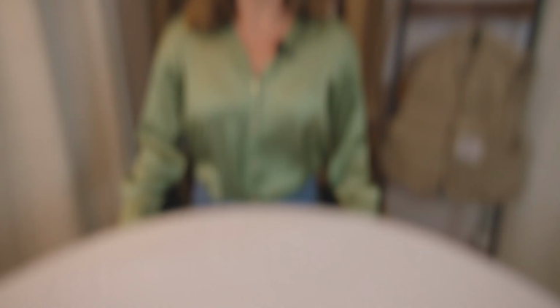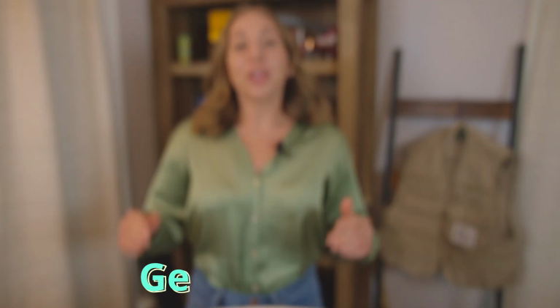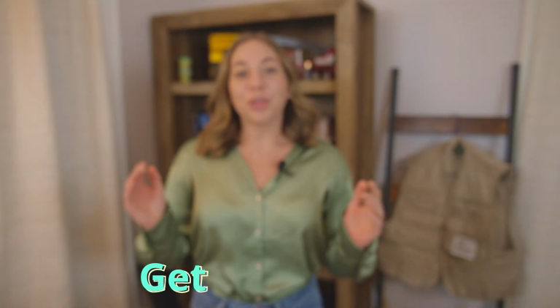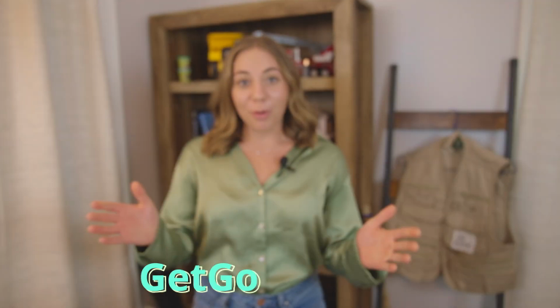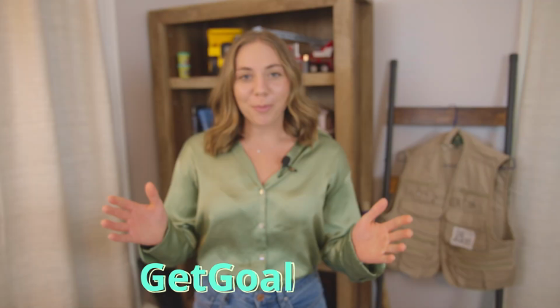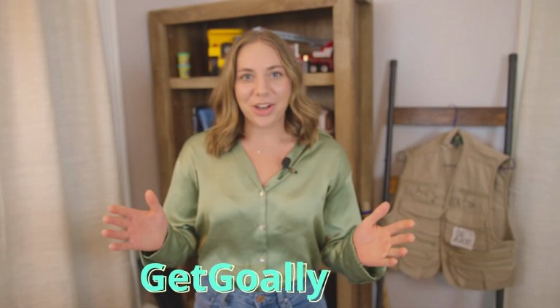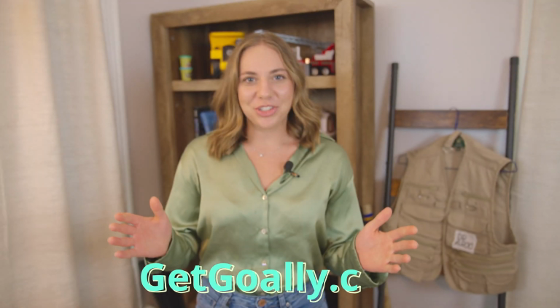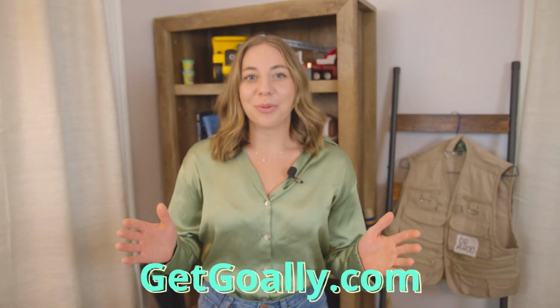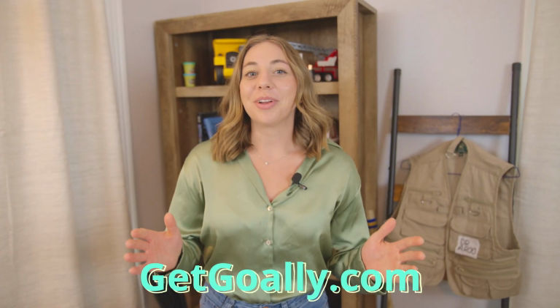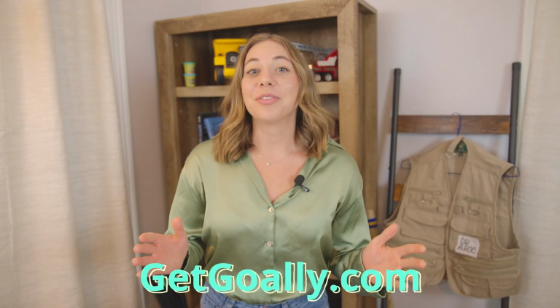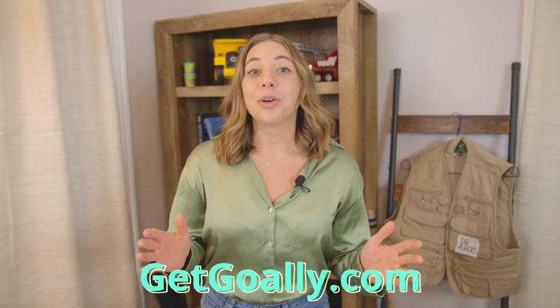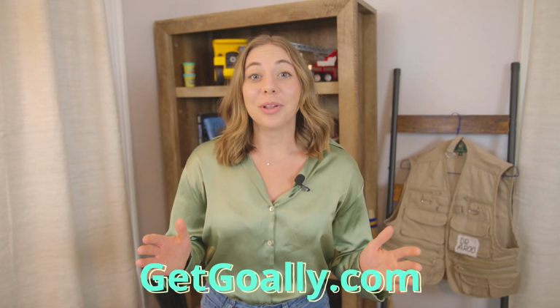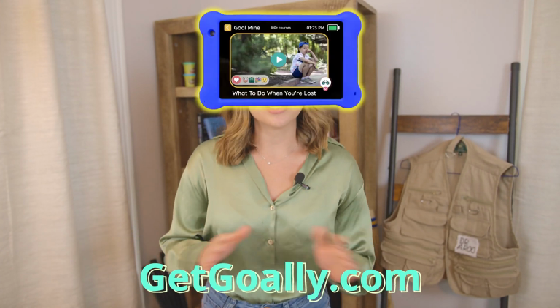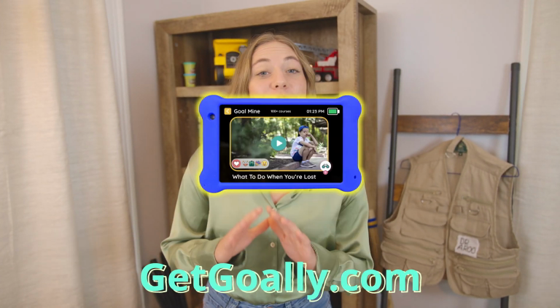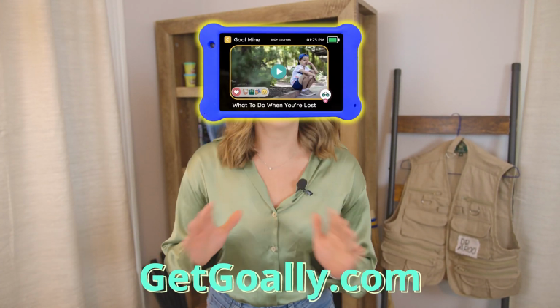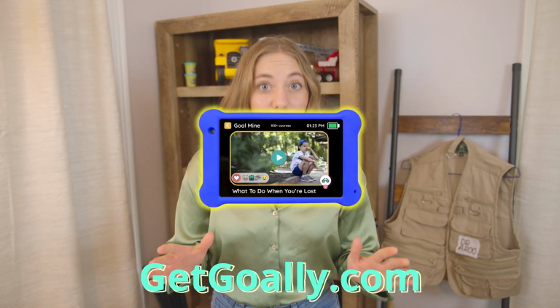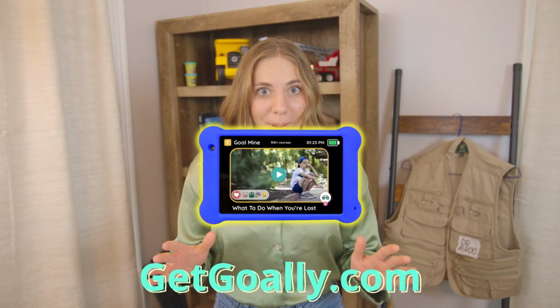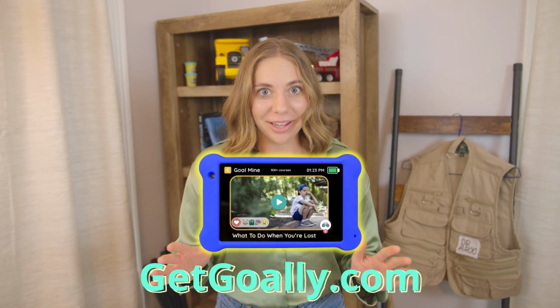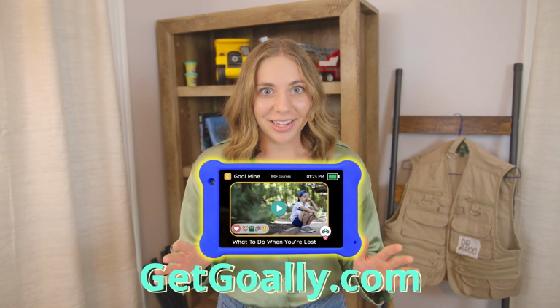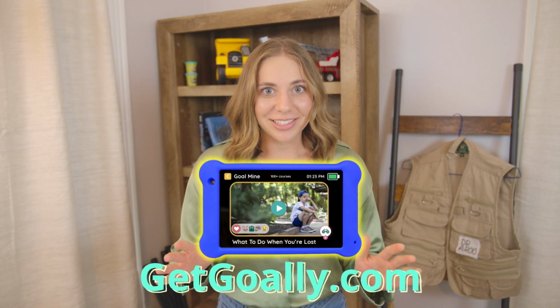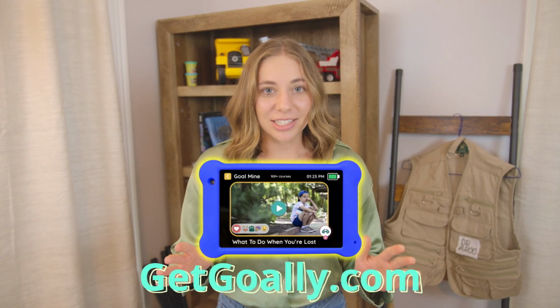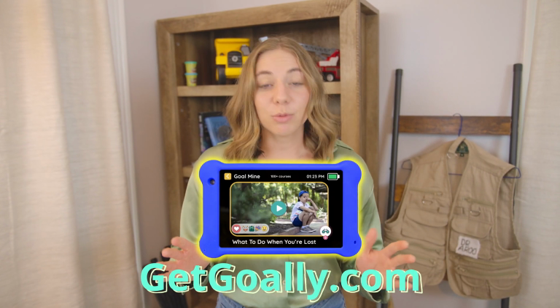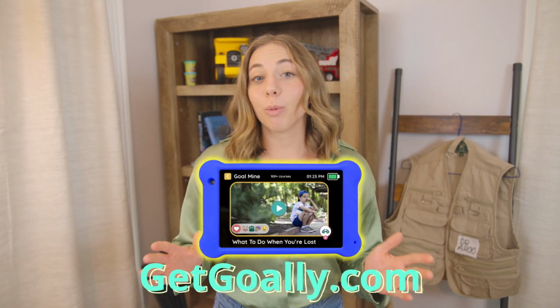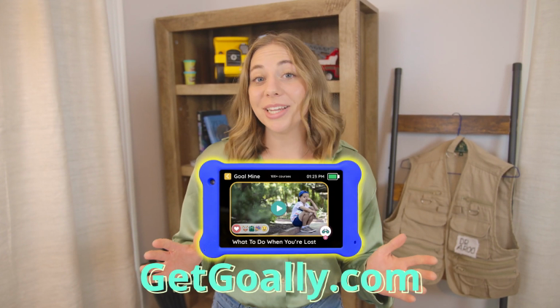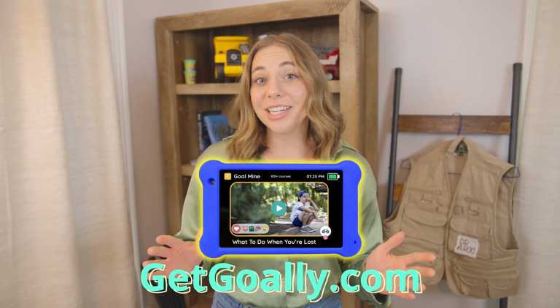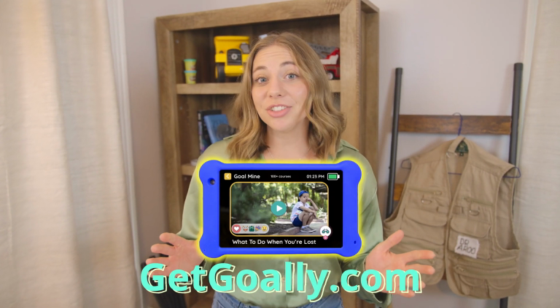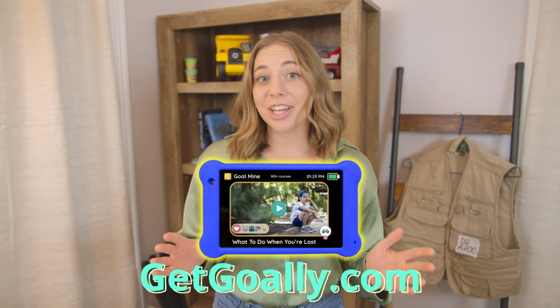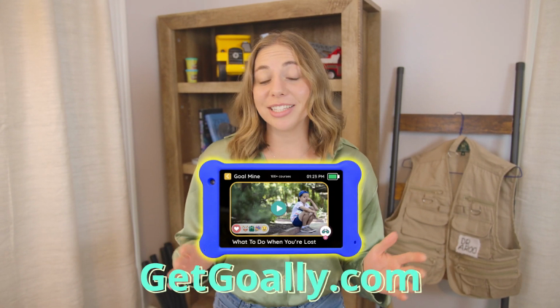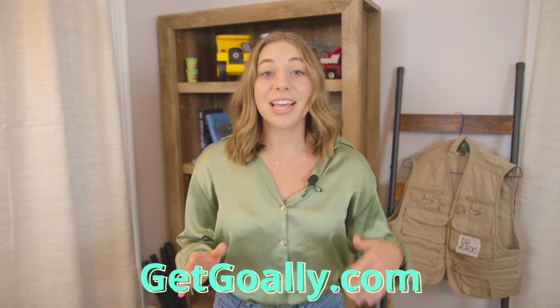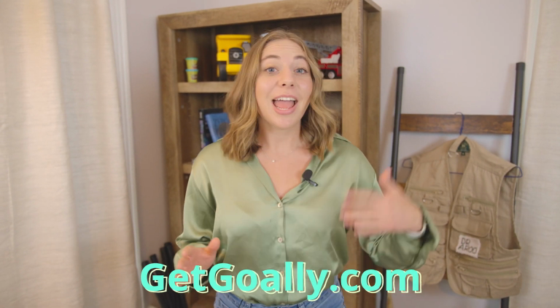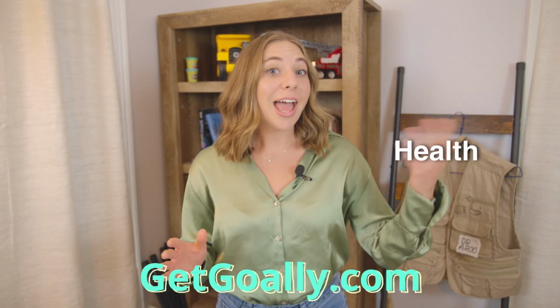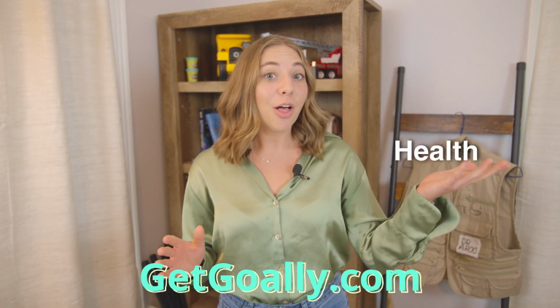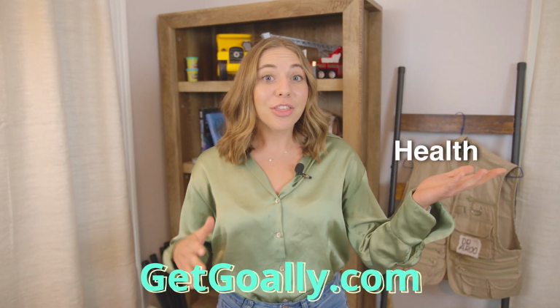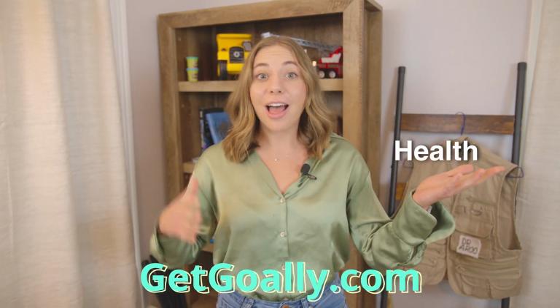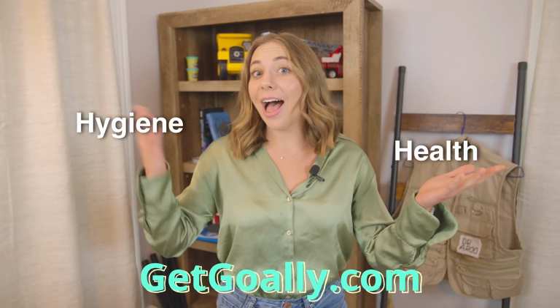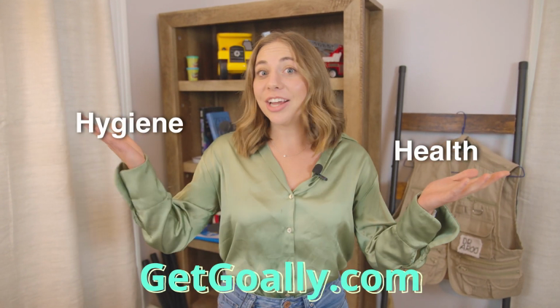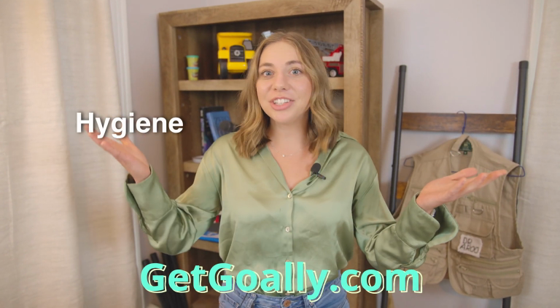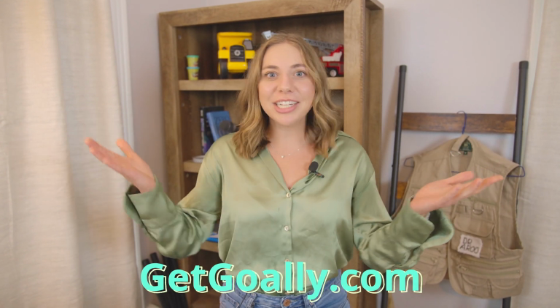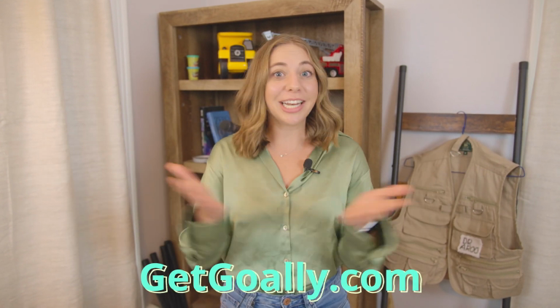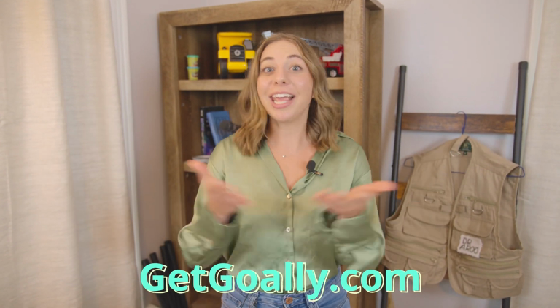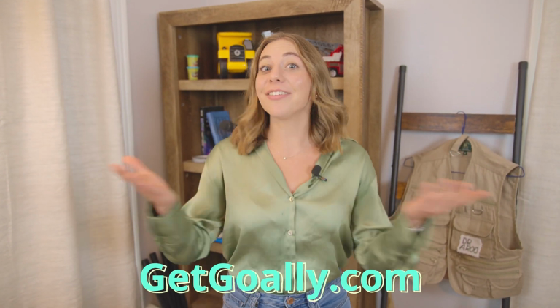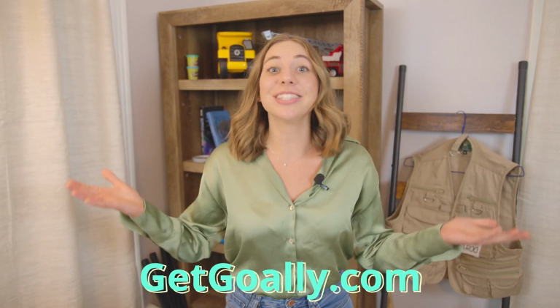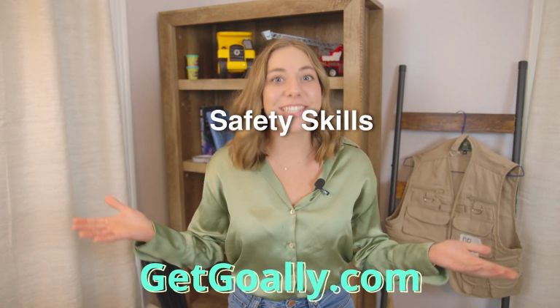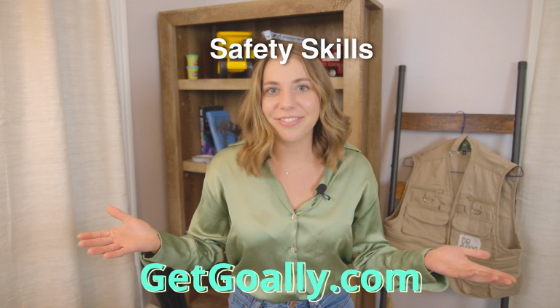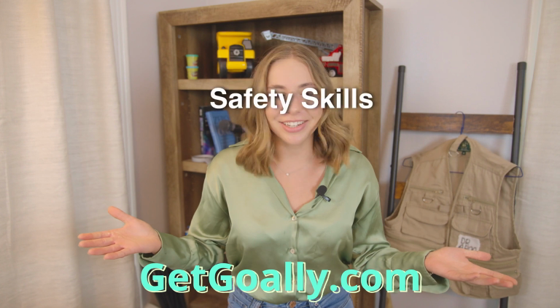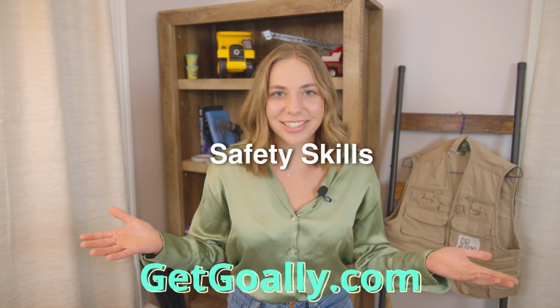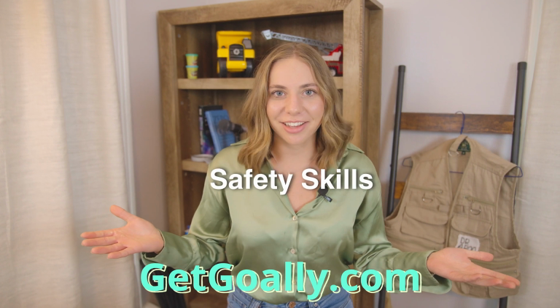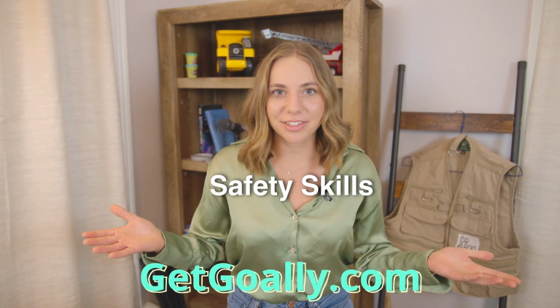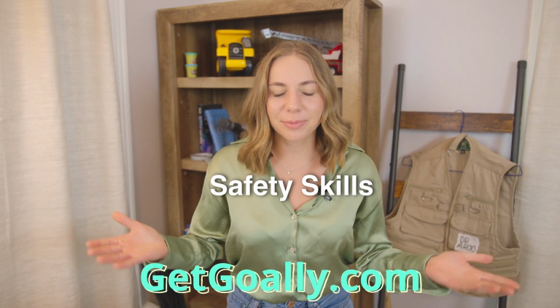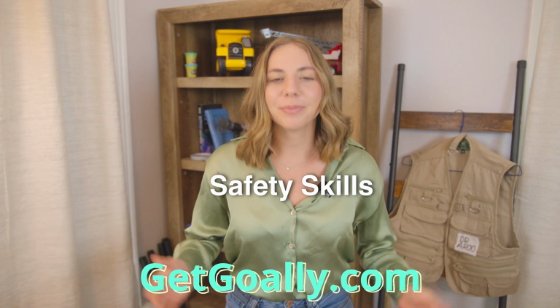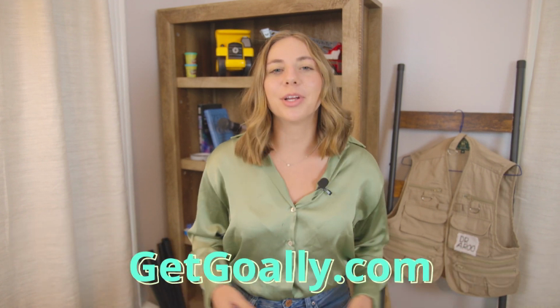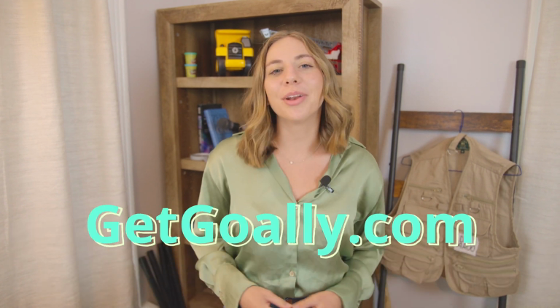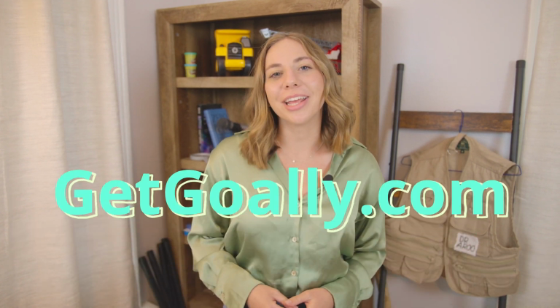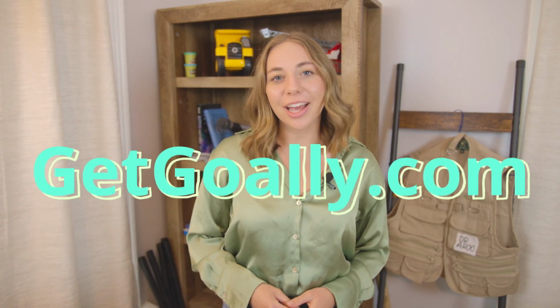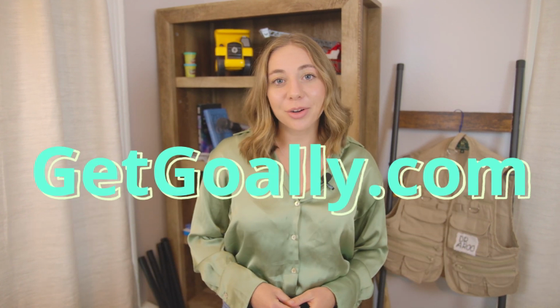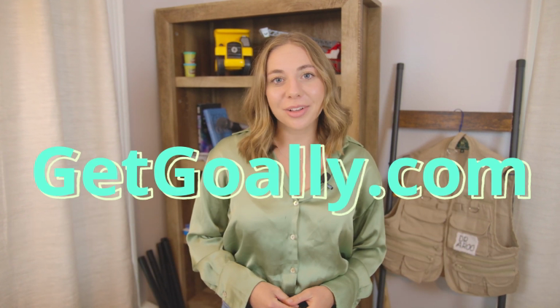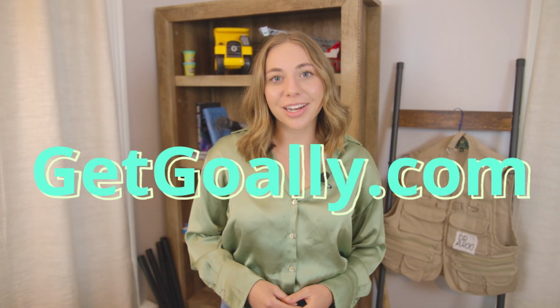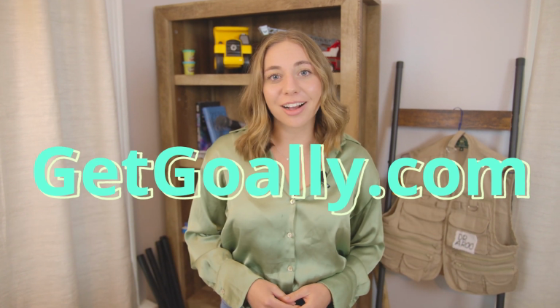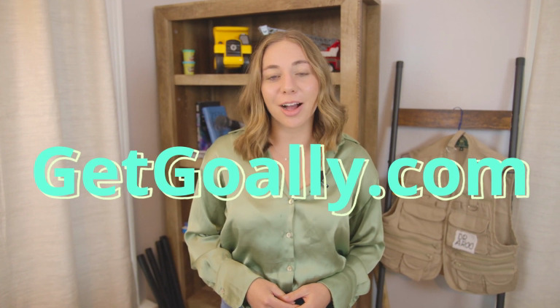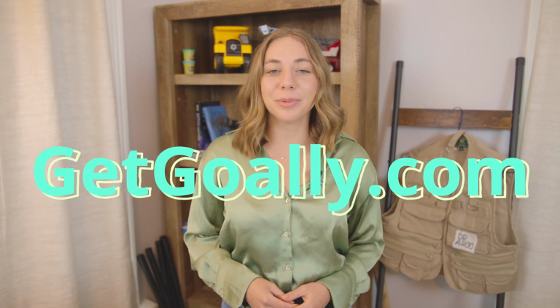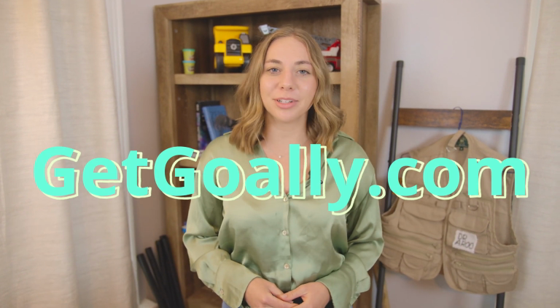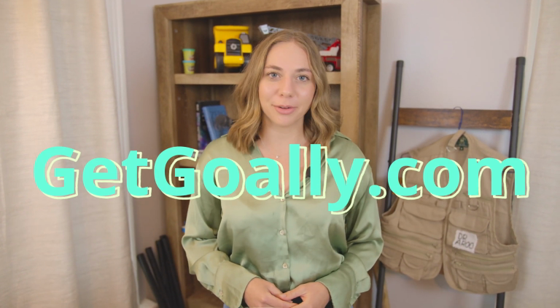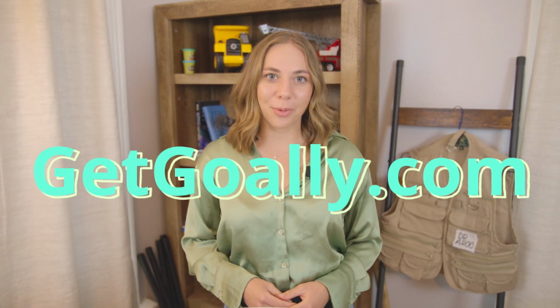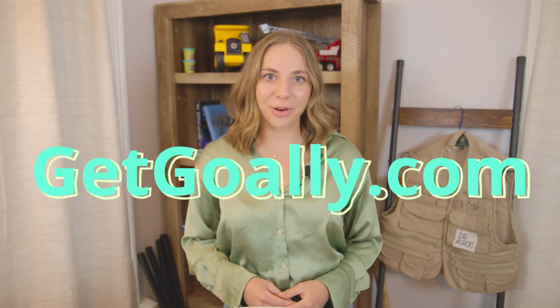You're watching one of Goalie's Goalmine Lessons, where we teach kids health, hygiene, and even safety skills. Go to GetGoalie.com to learn more.